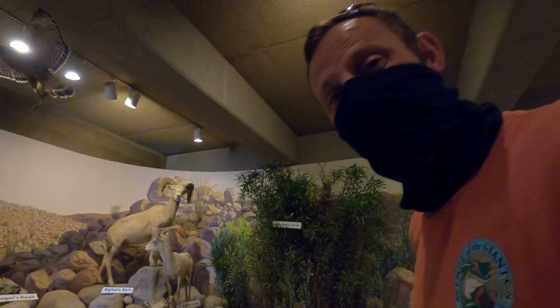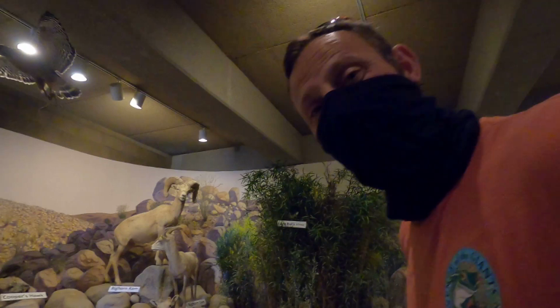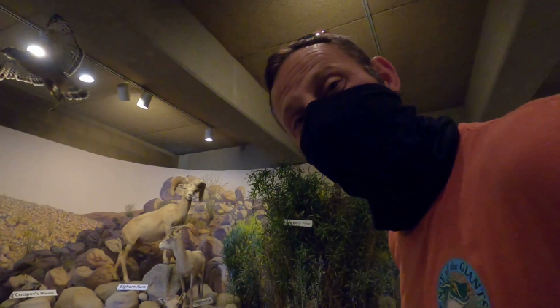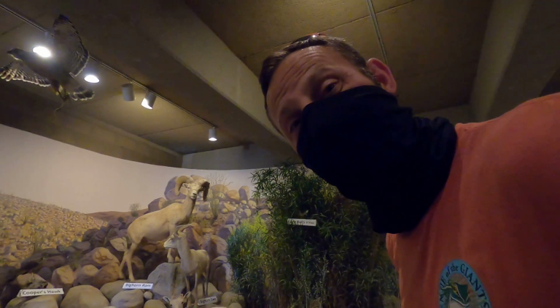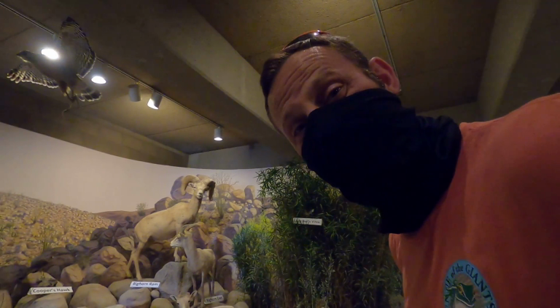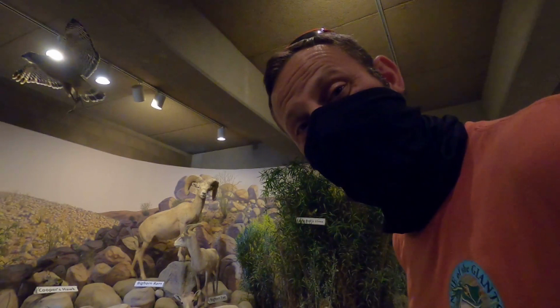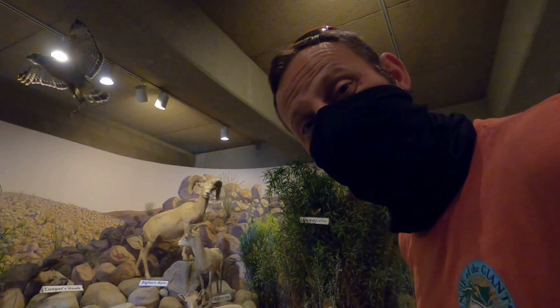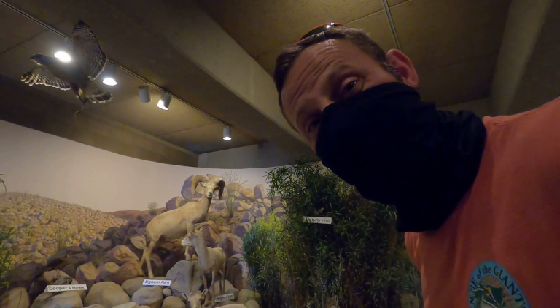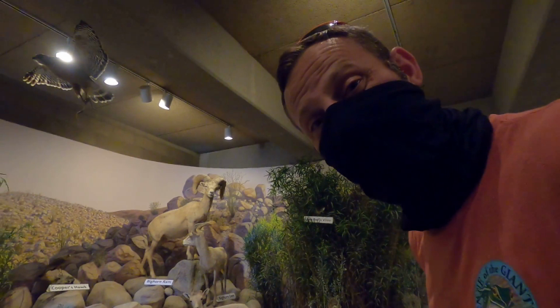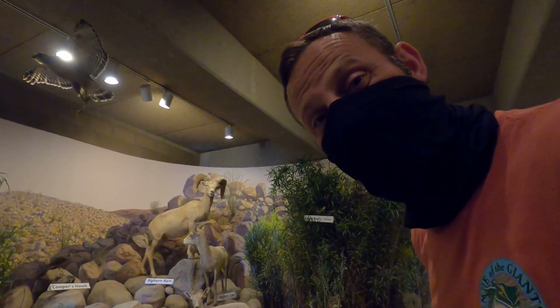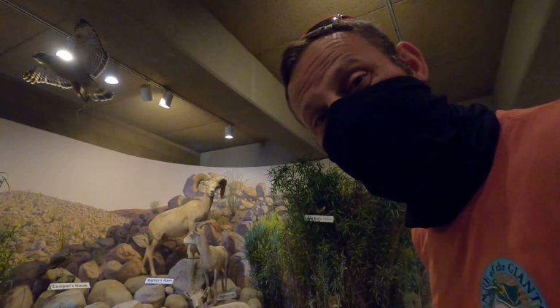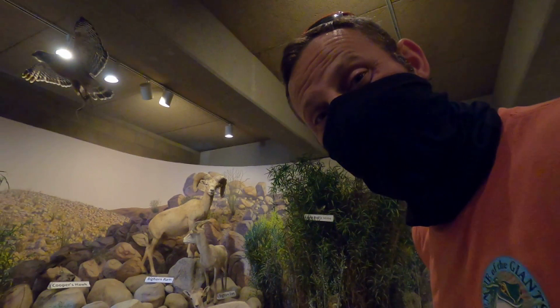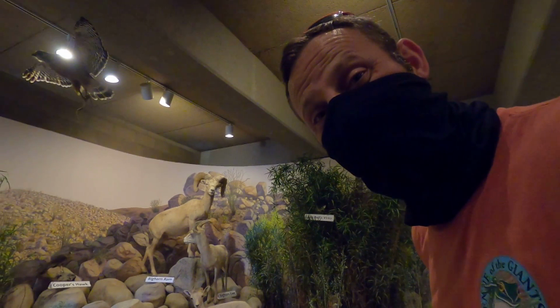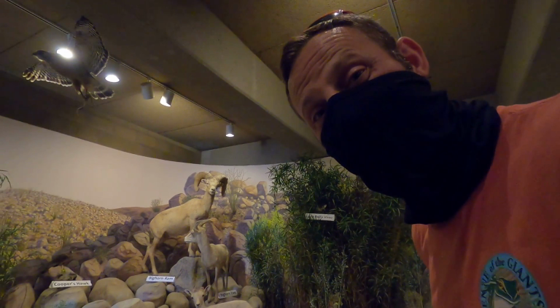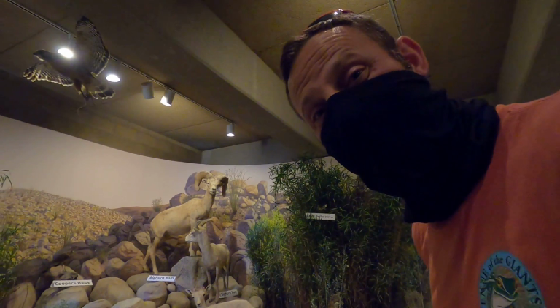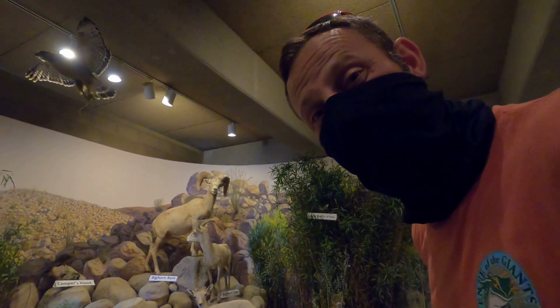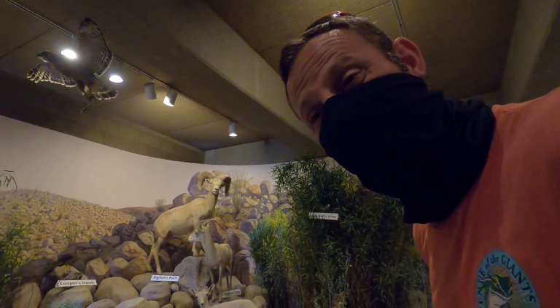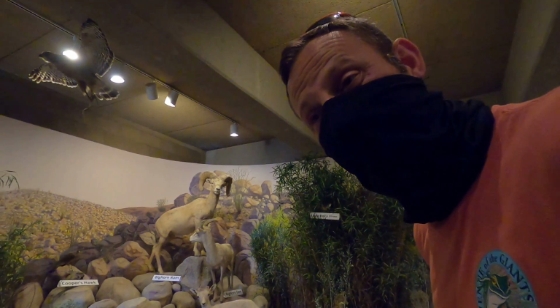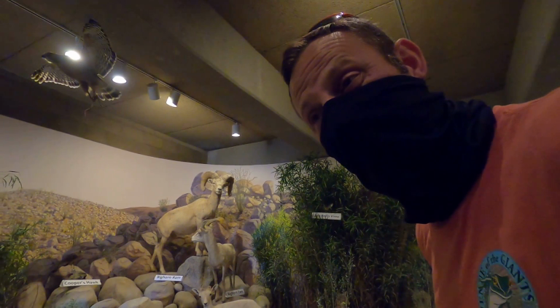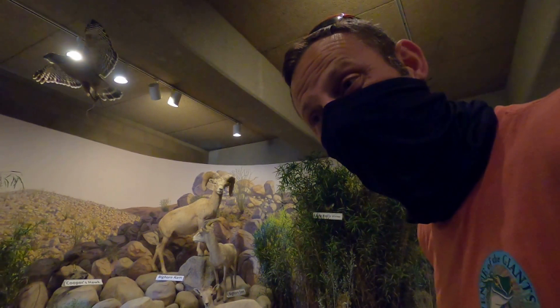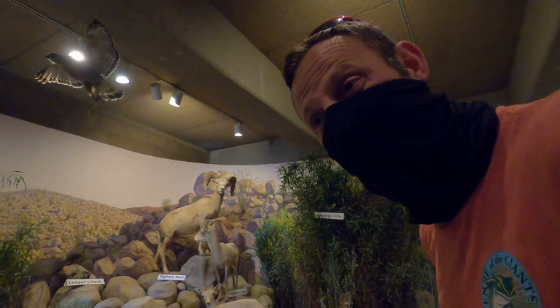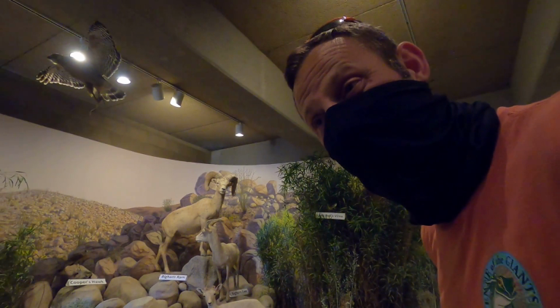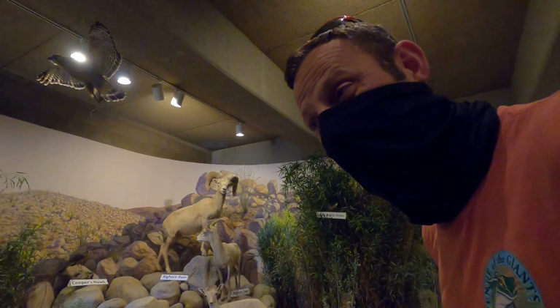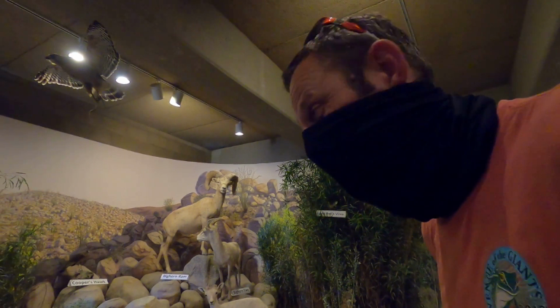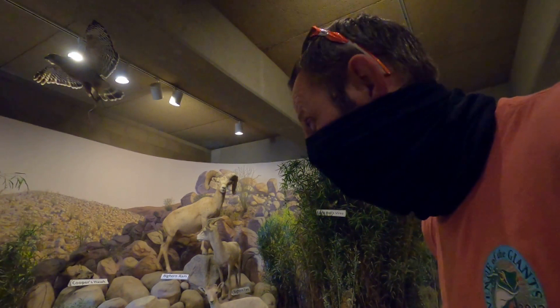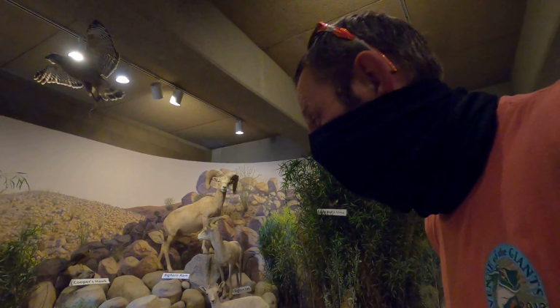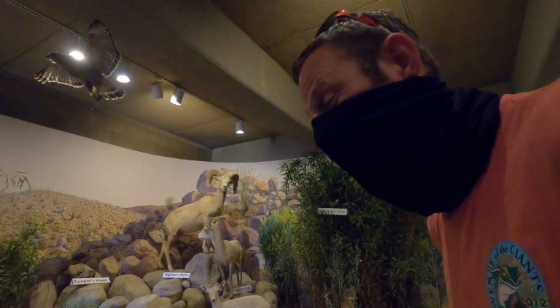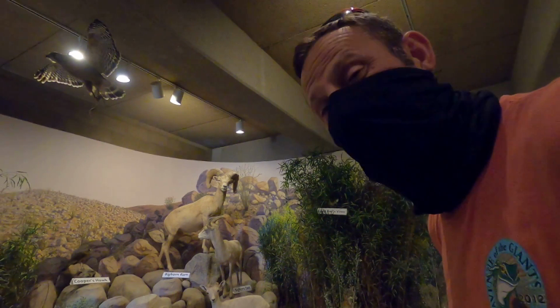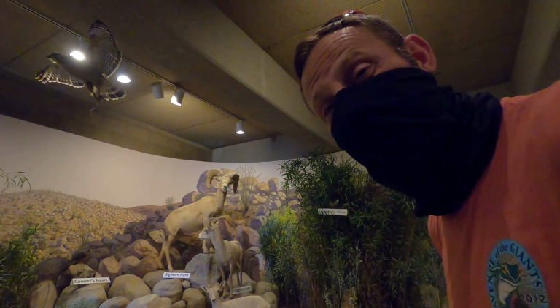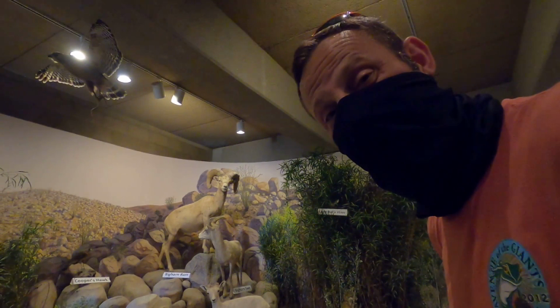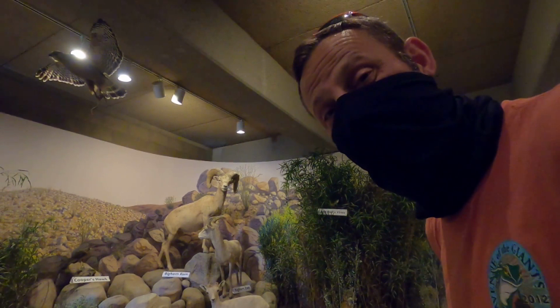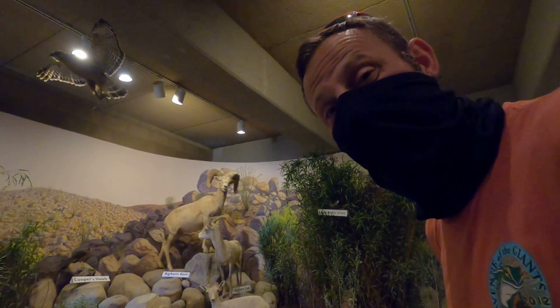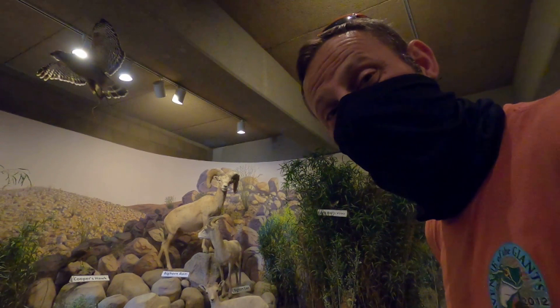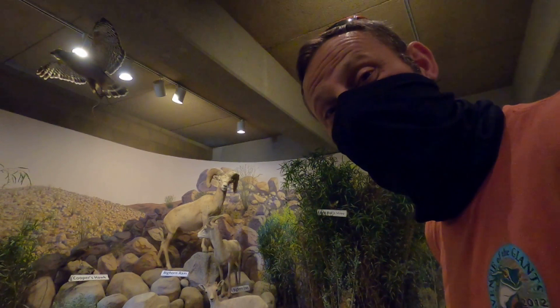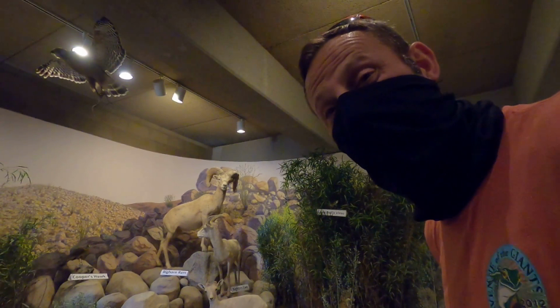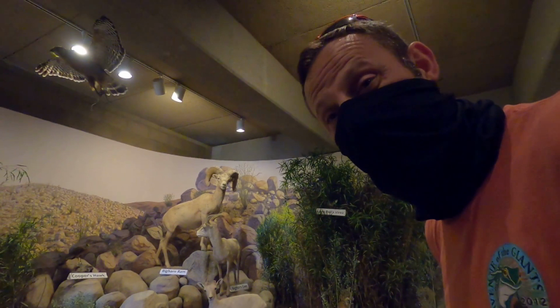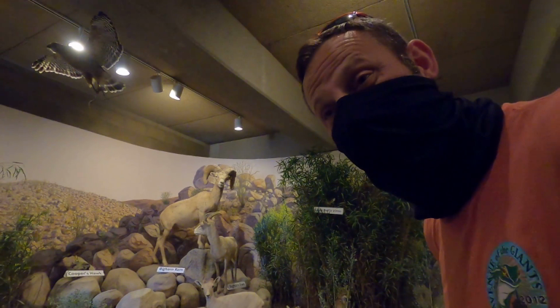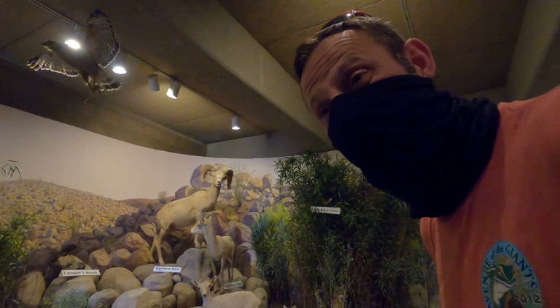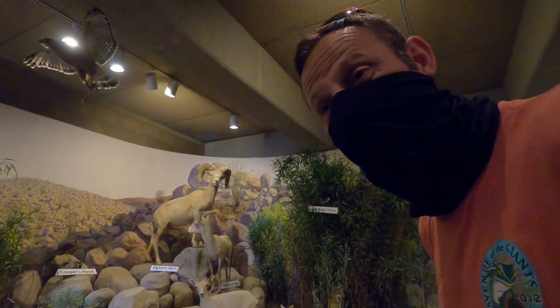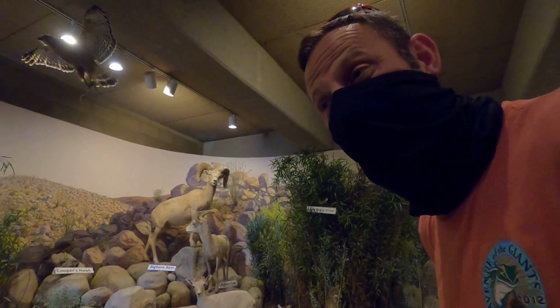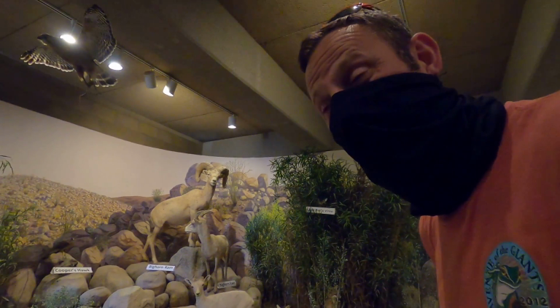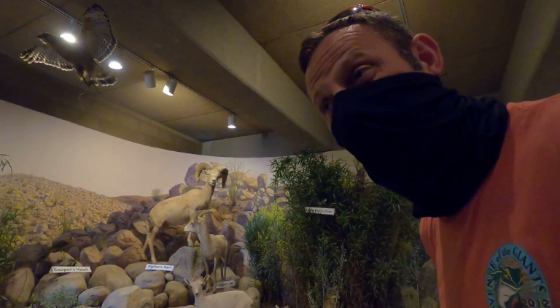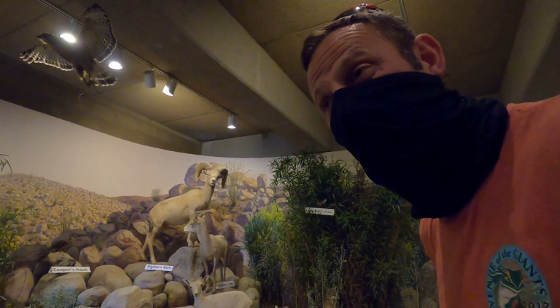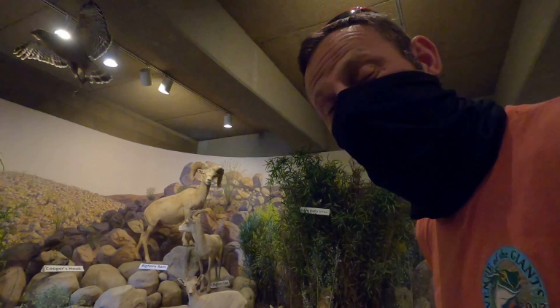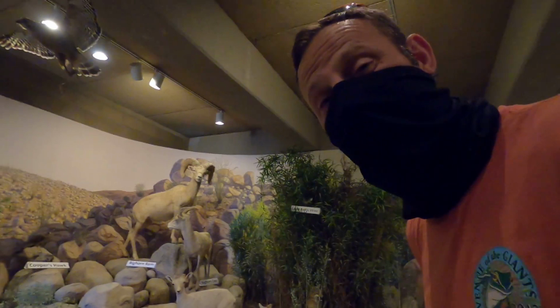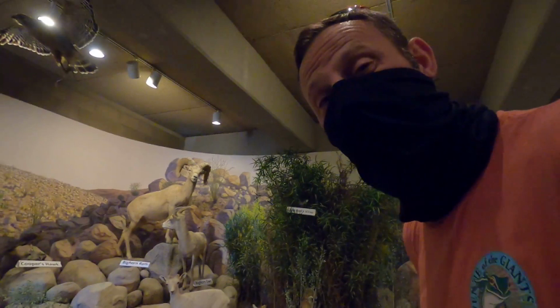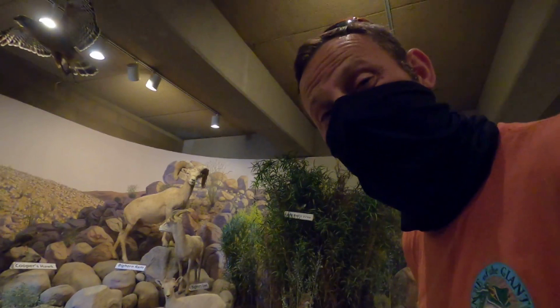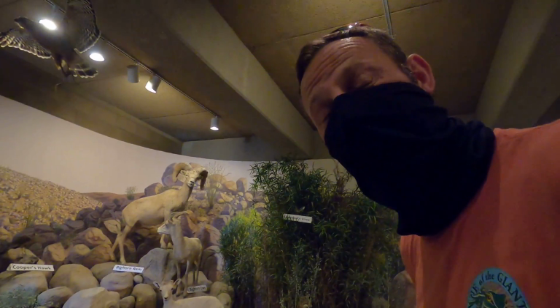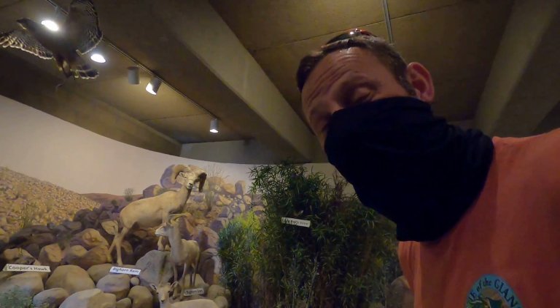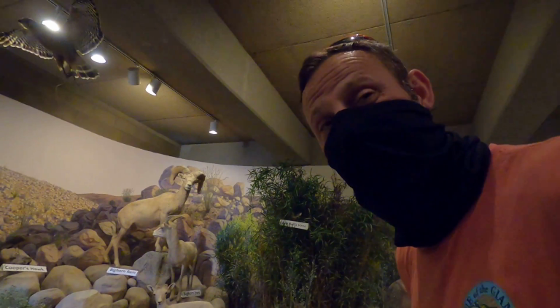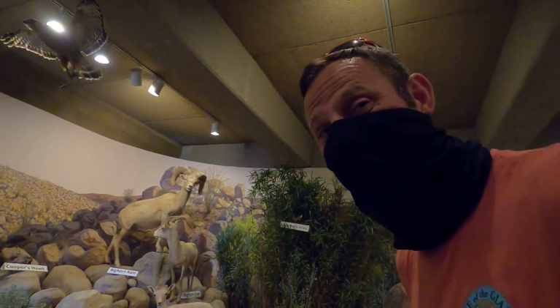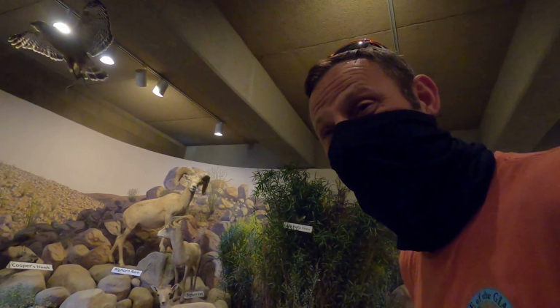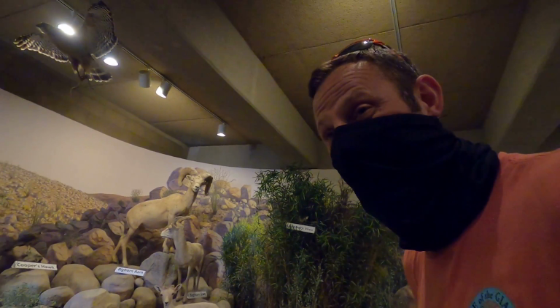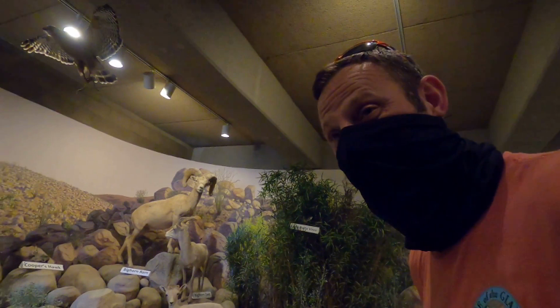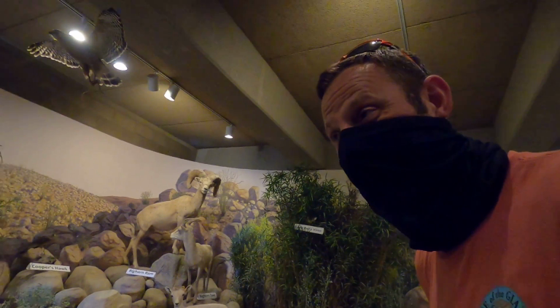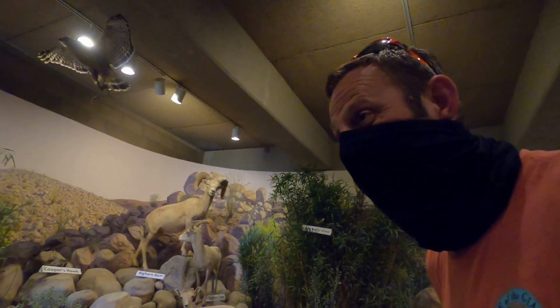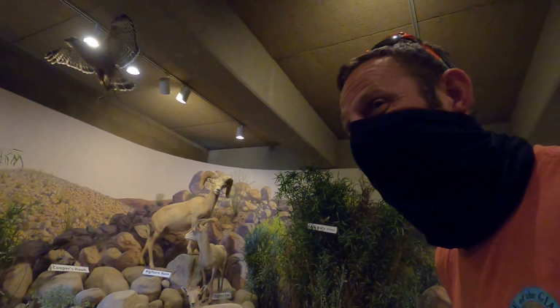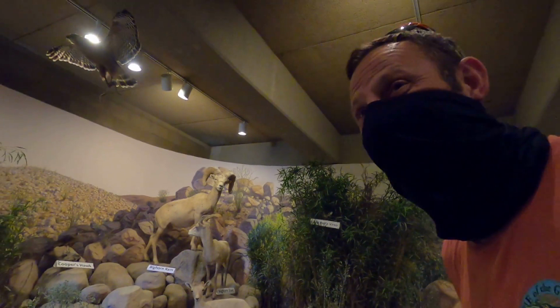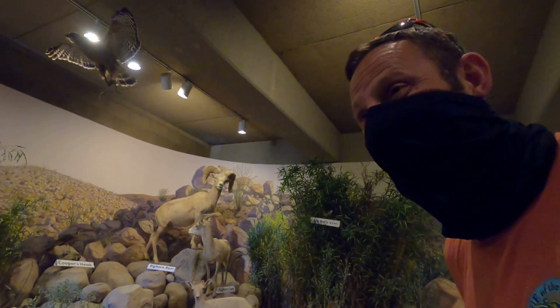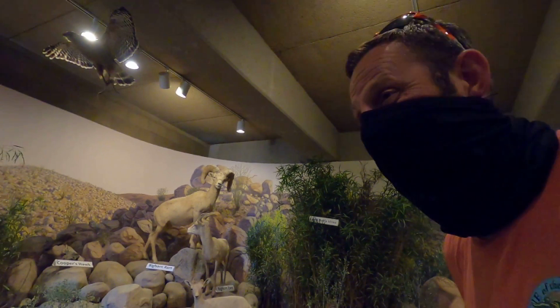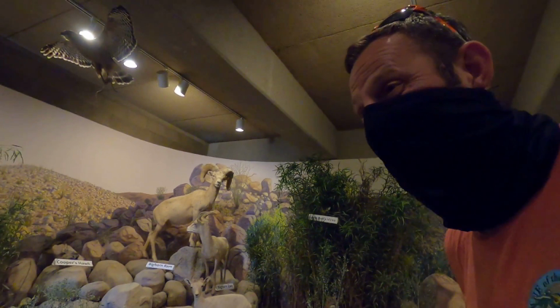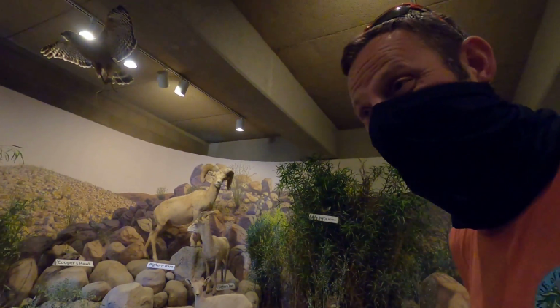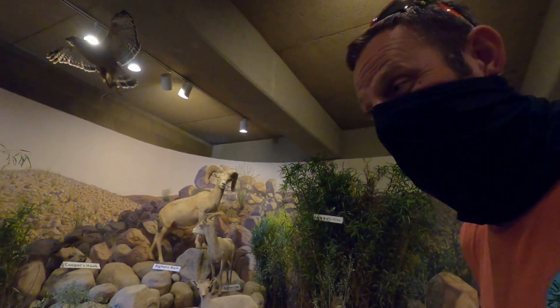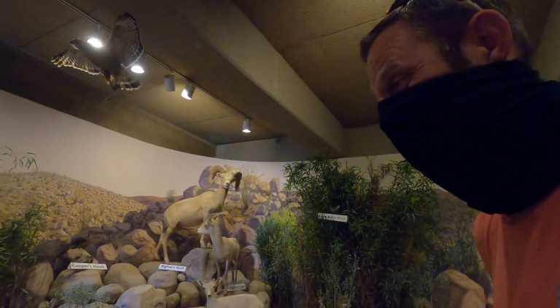We're in the visitor center right now. Ashlyn is pointing to the stuffed bighorn sheep and saying 'oh look, we just saw a bighorn sheep.' It doesn't count.